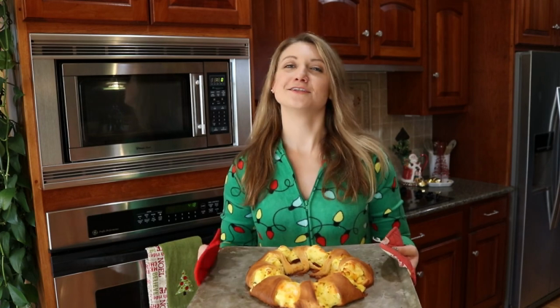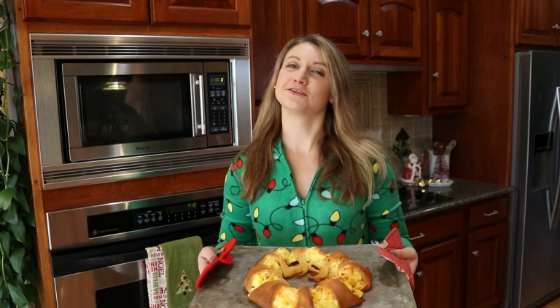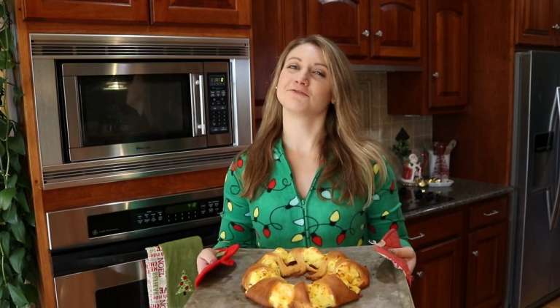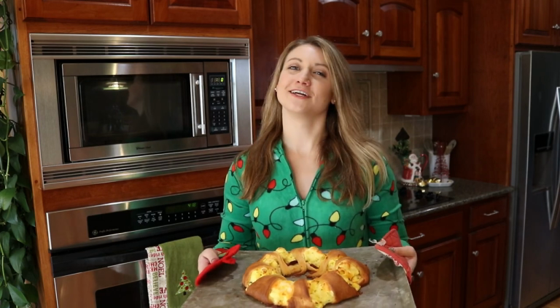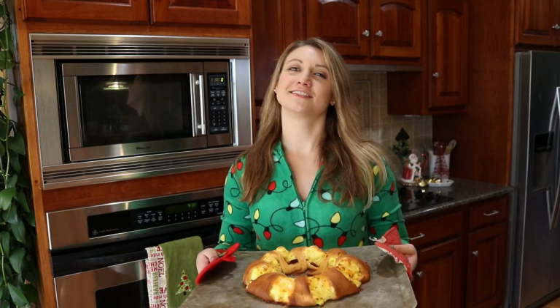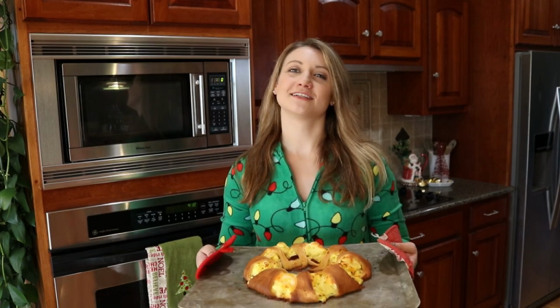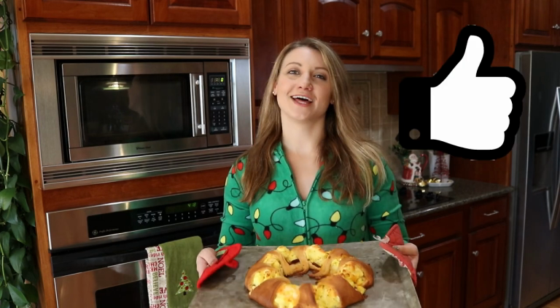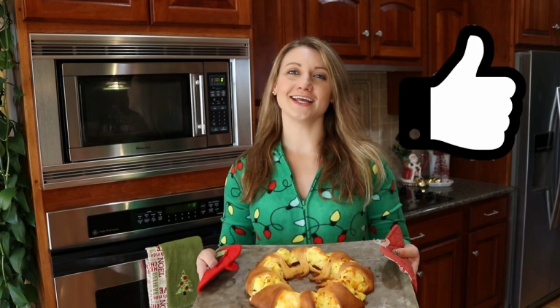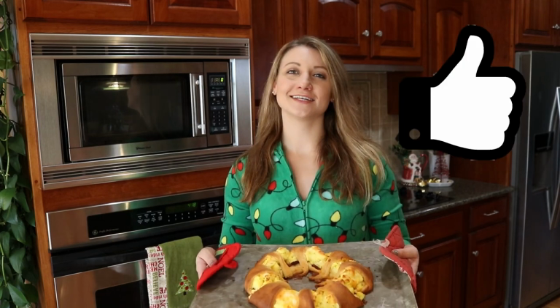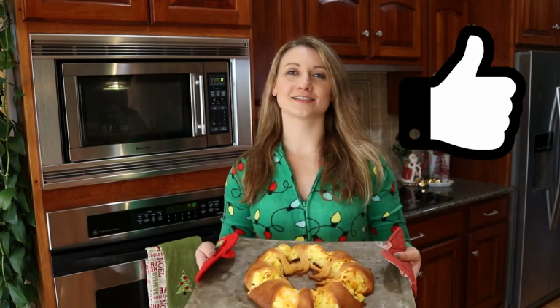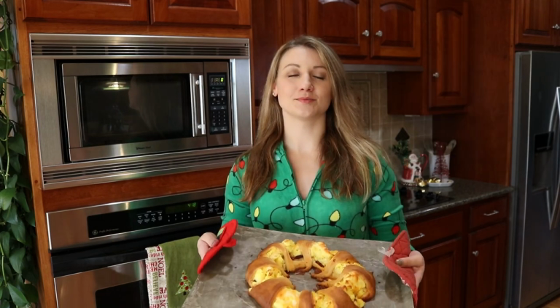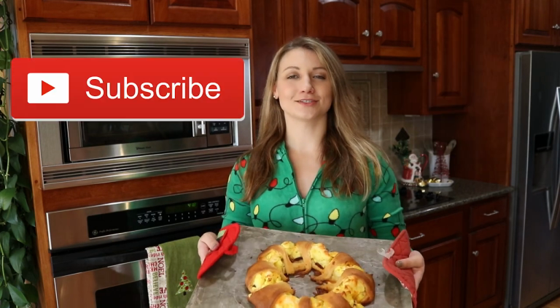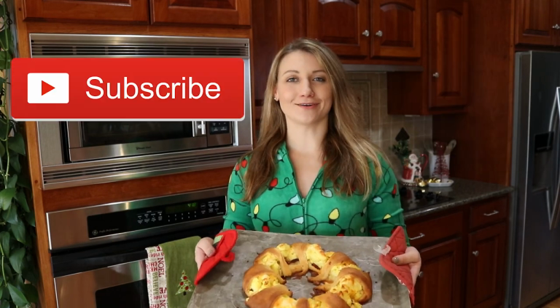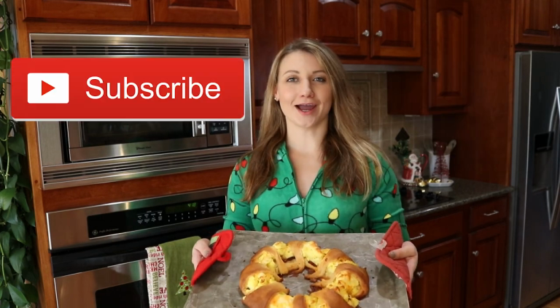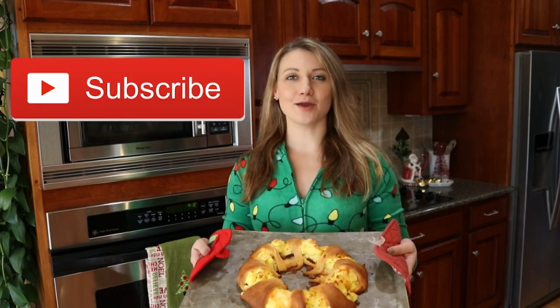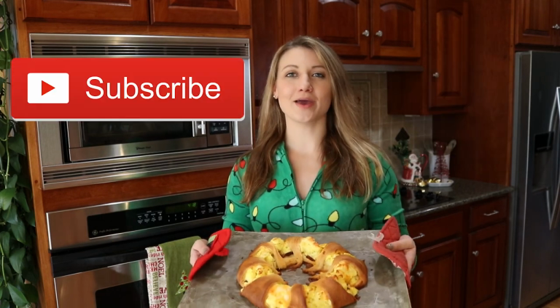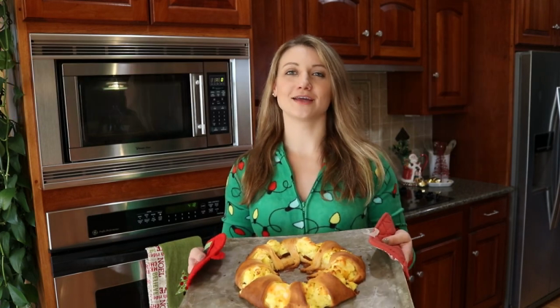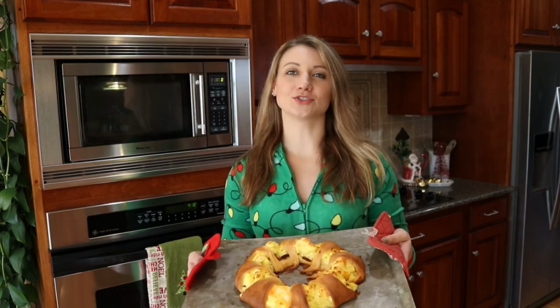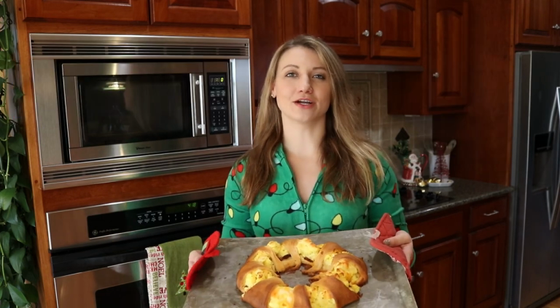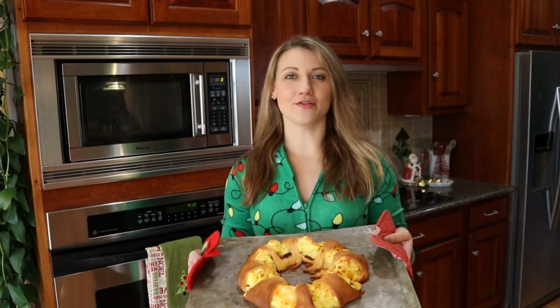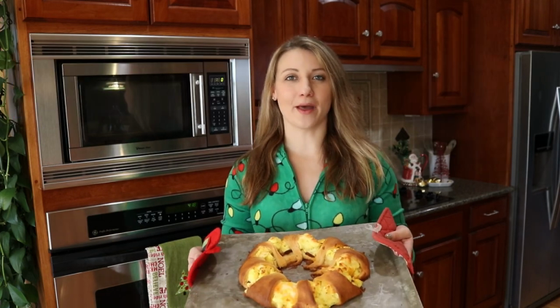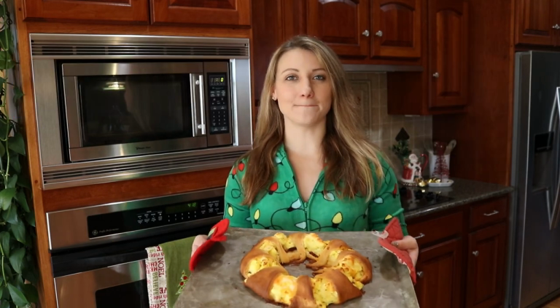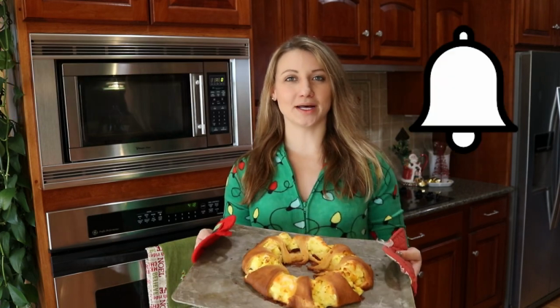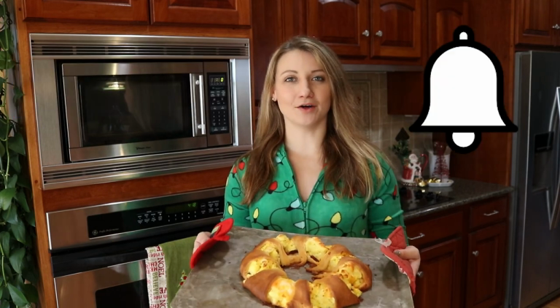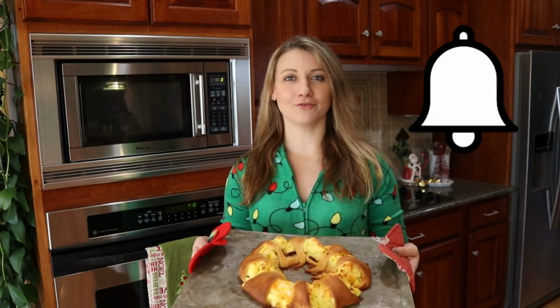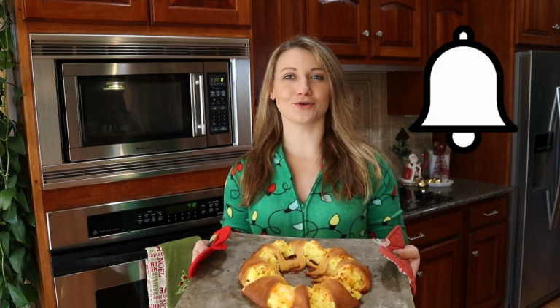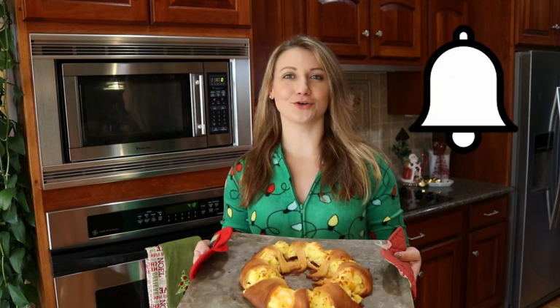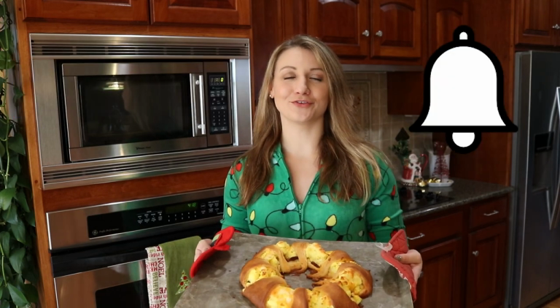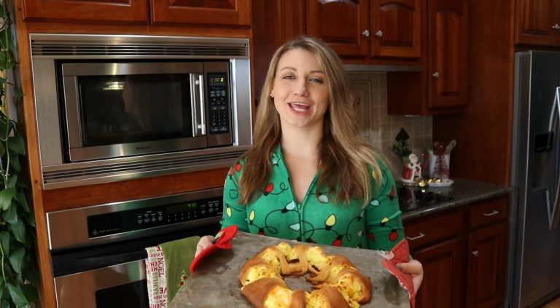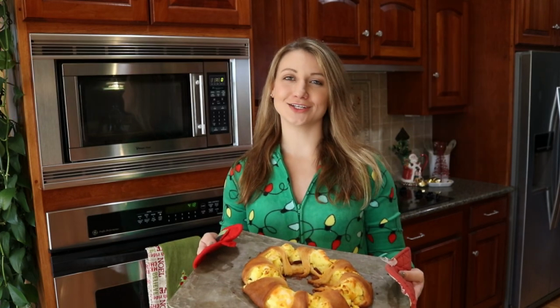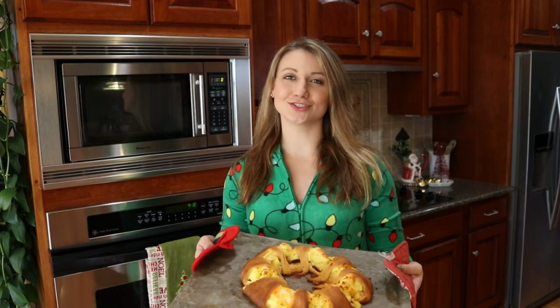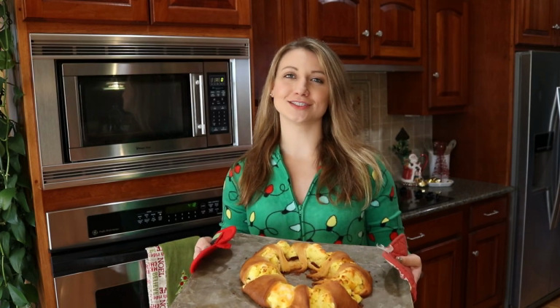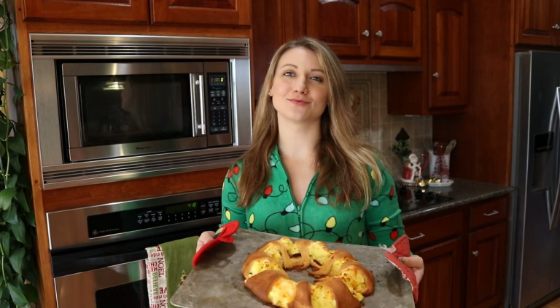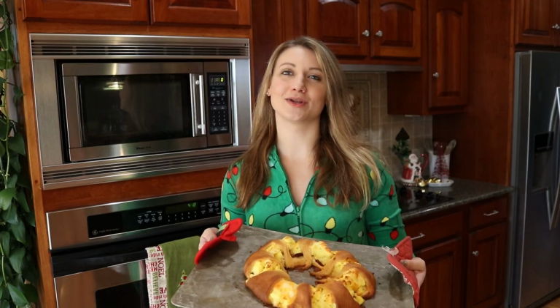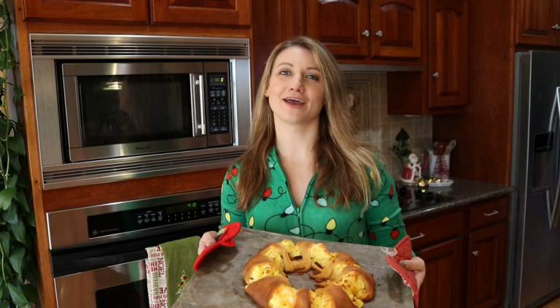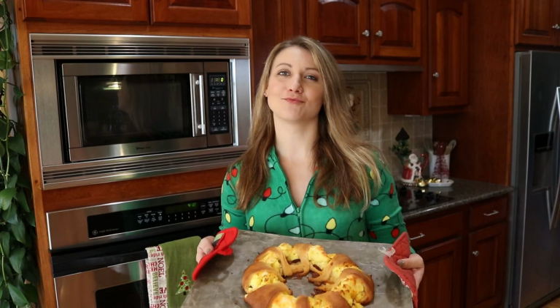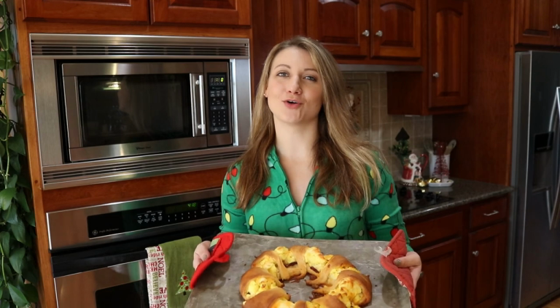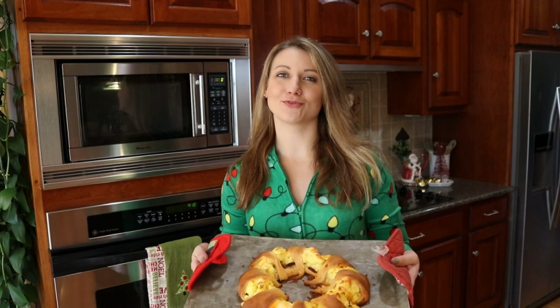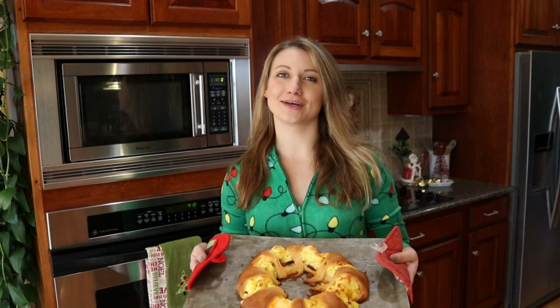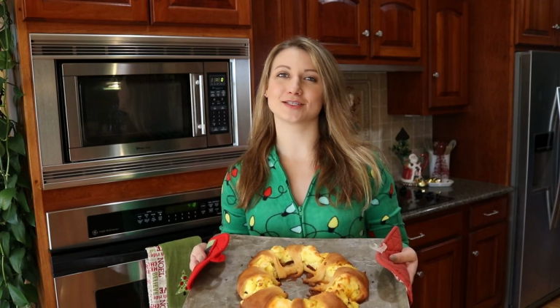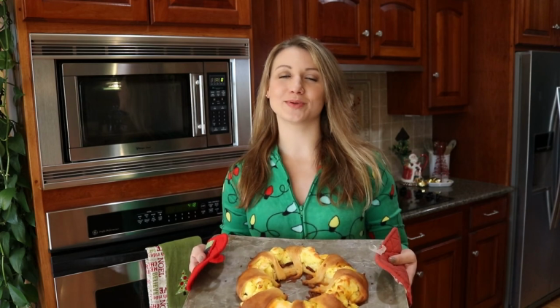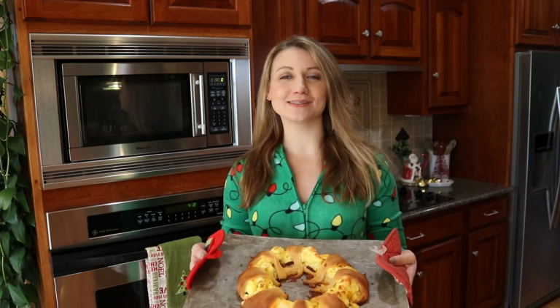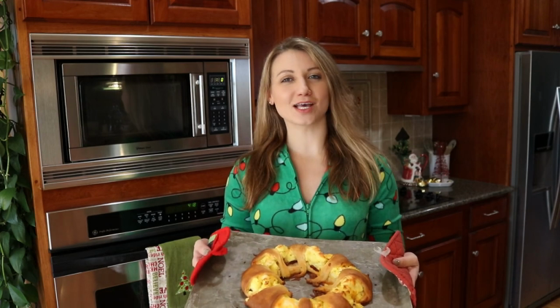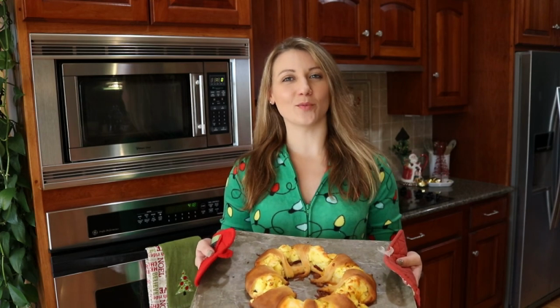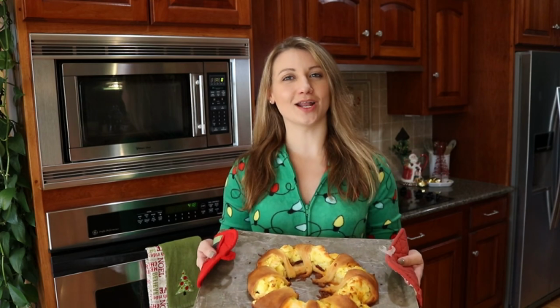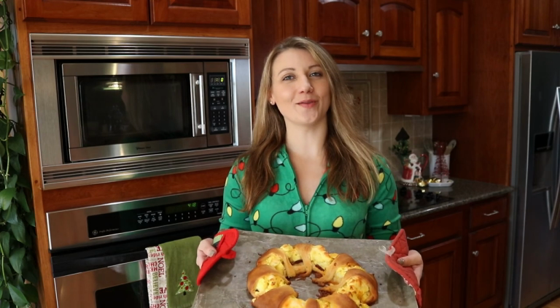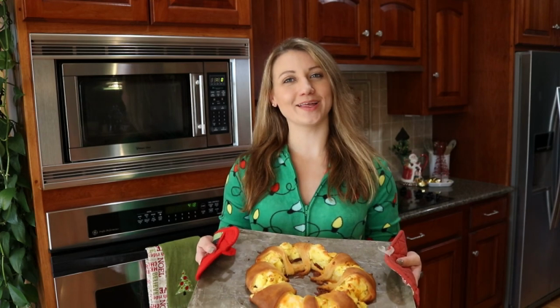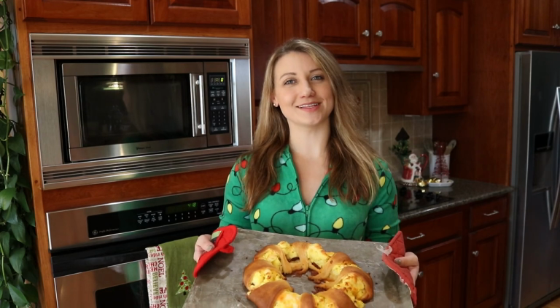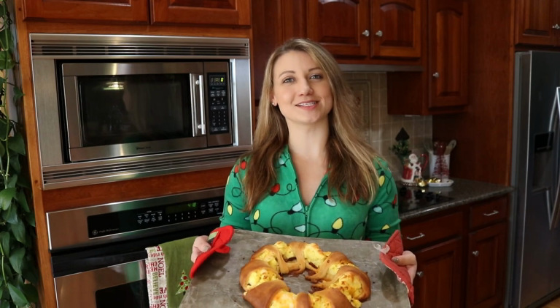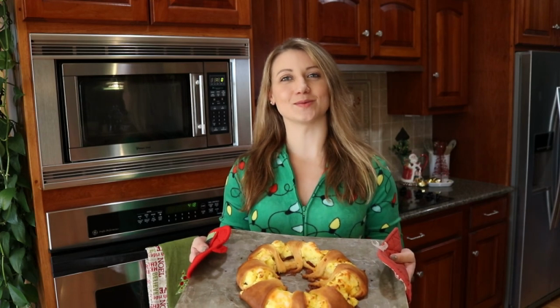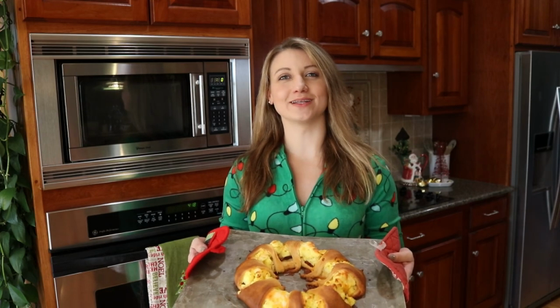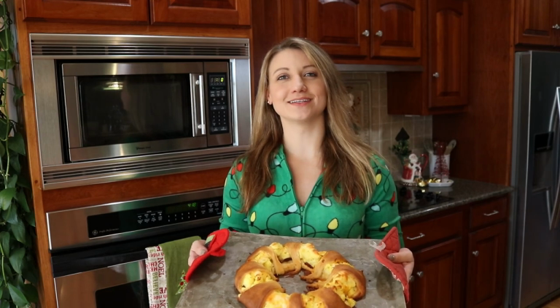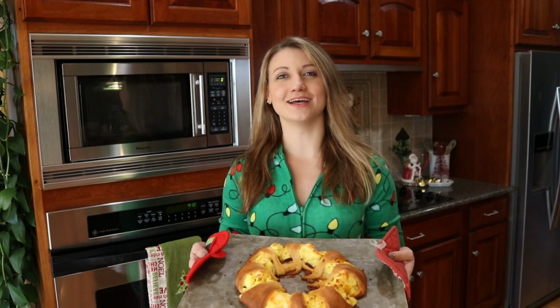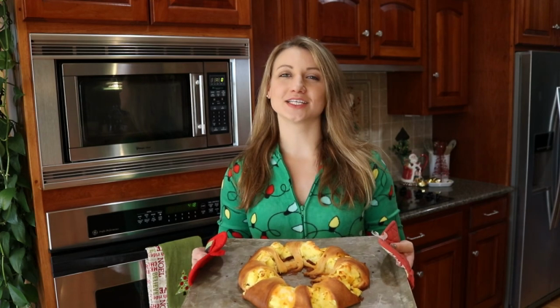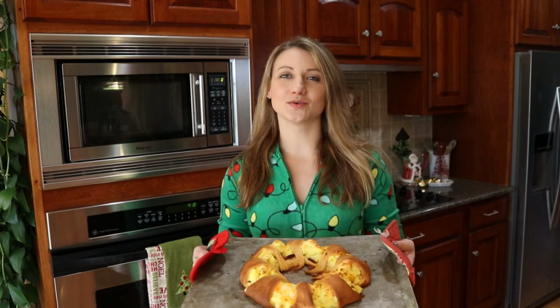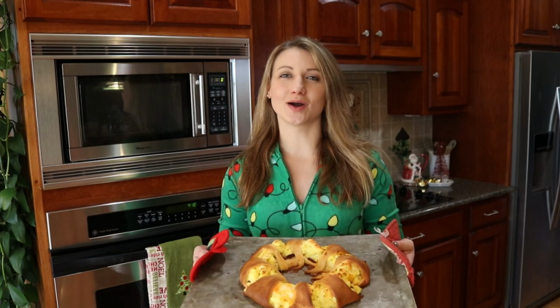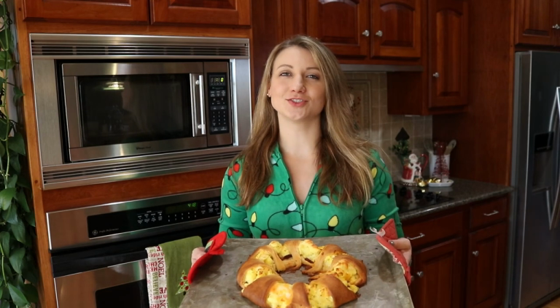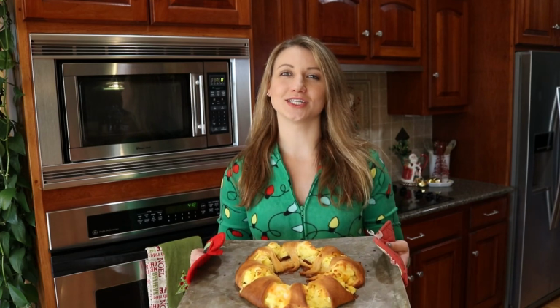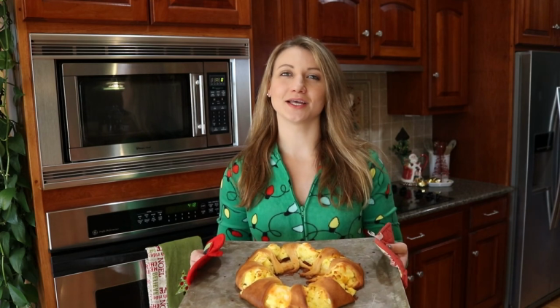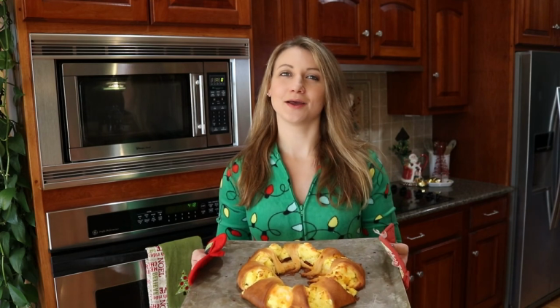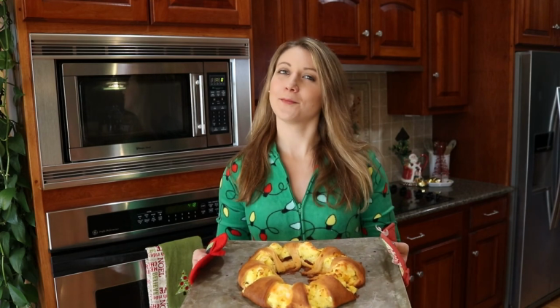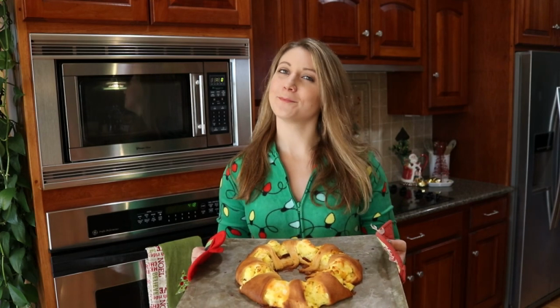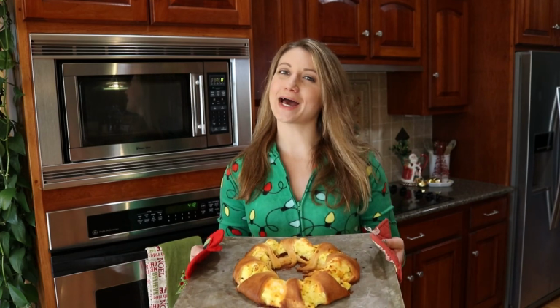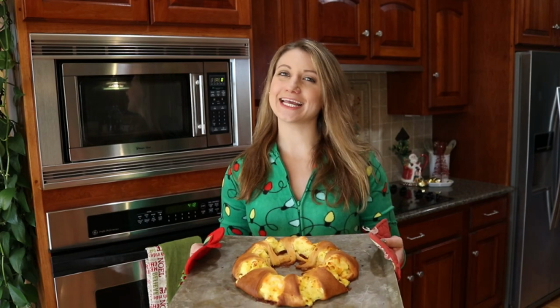Don't forget to like, subscribe, and turn on that bell for notifications when I have more recipes coming out like this one. Thanks for watching. Bye!